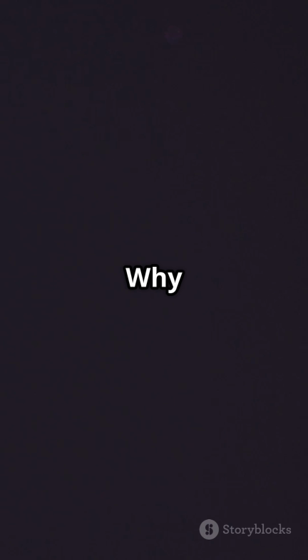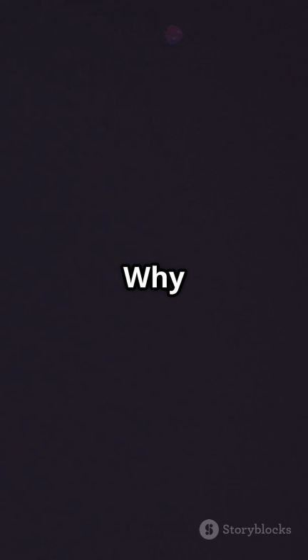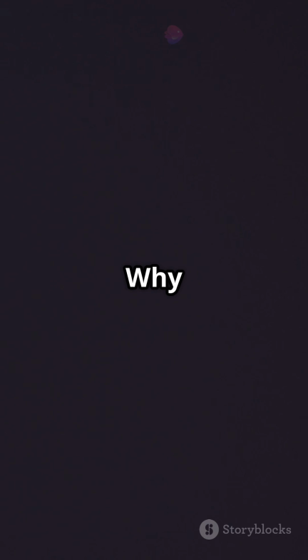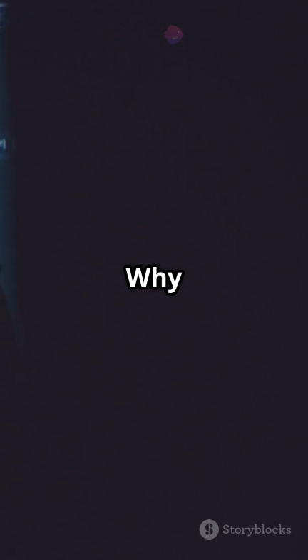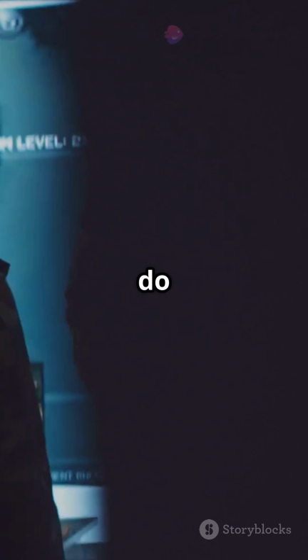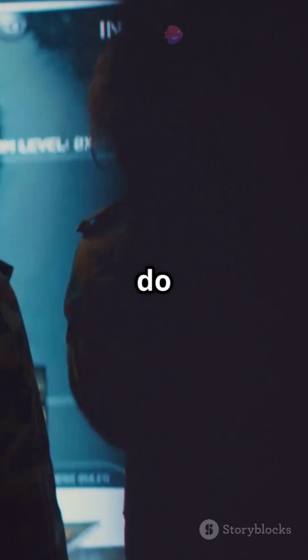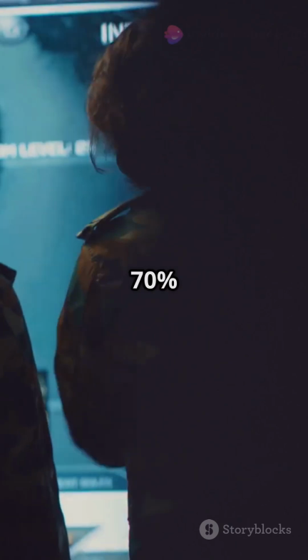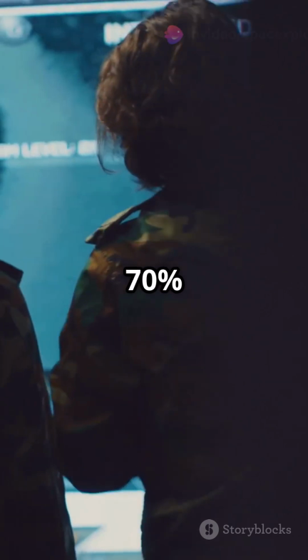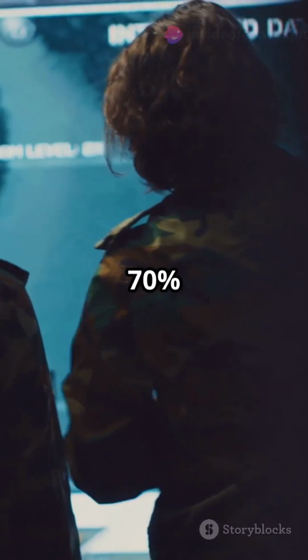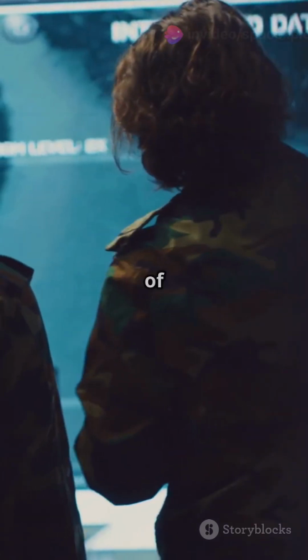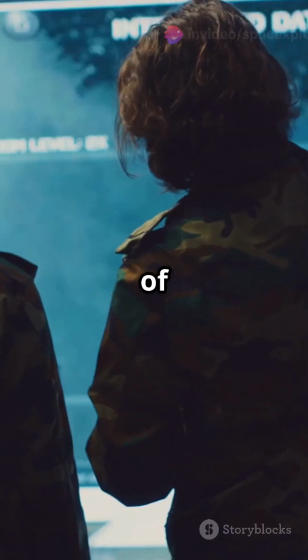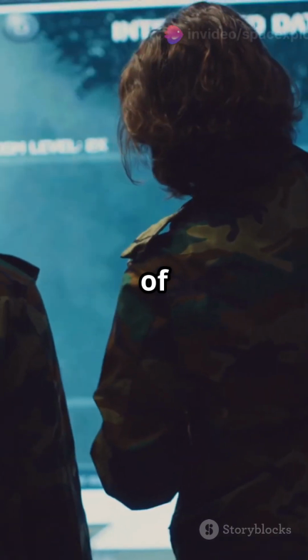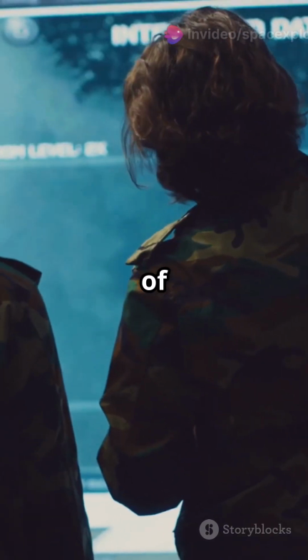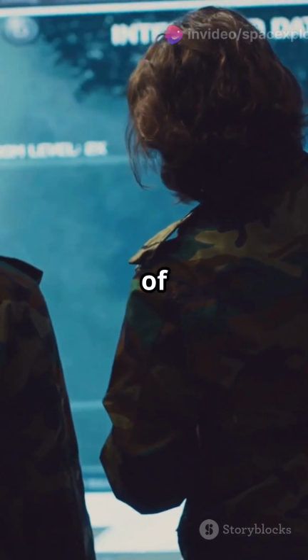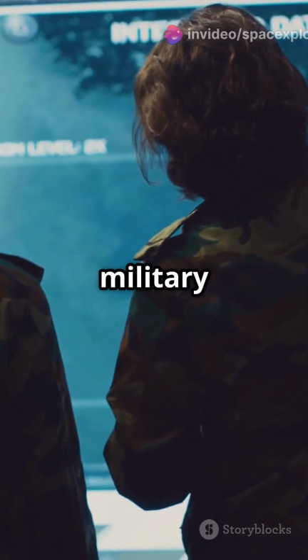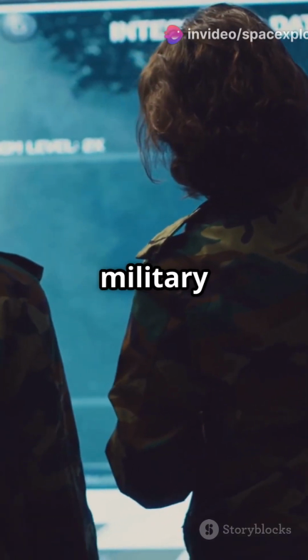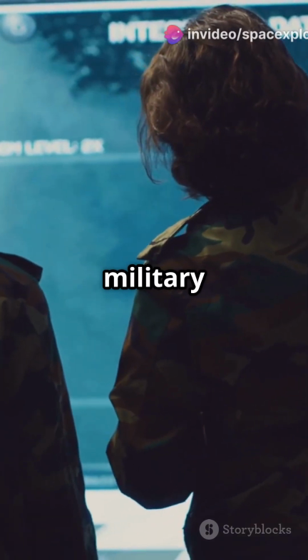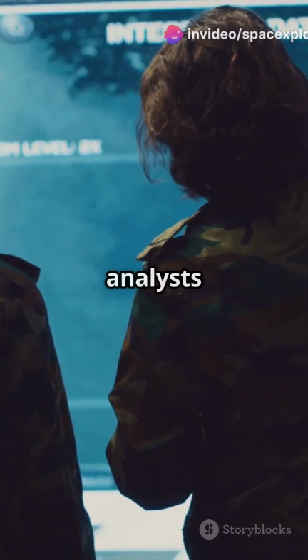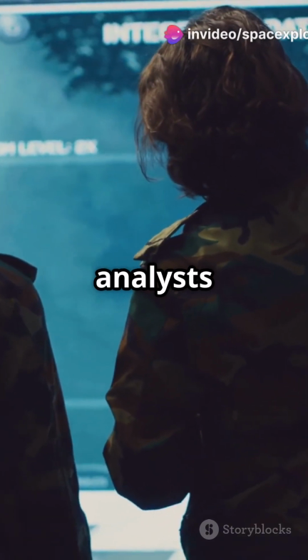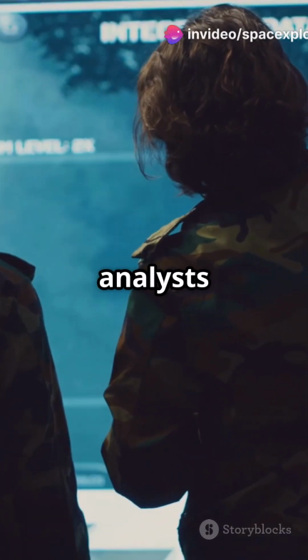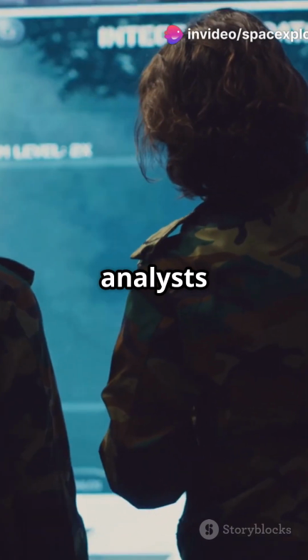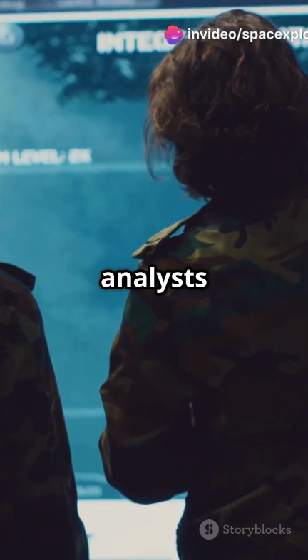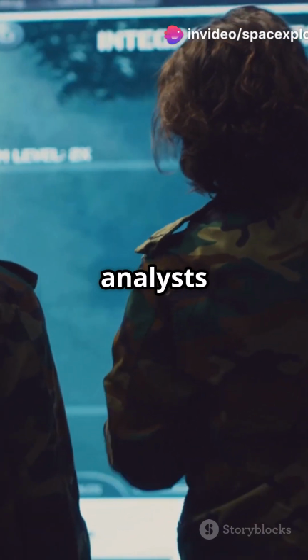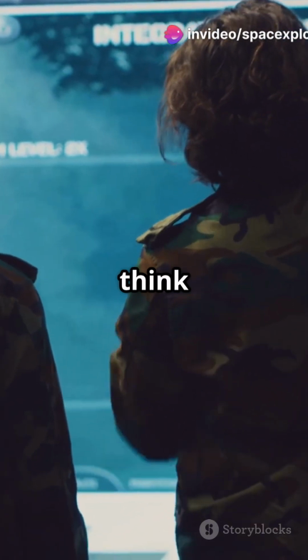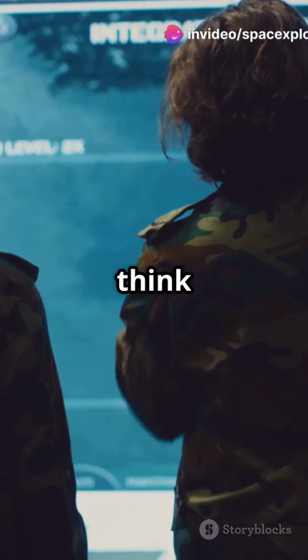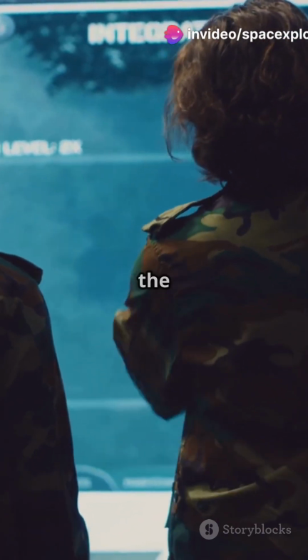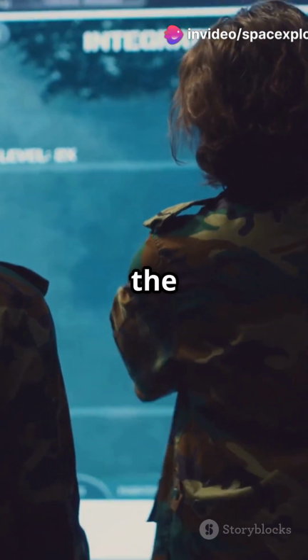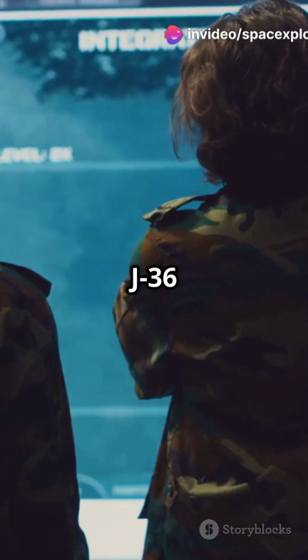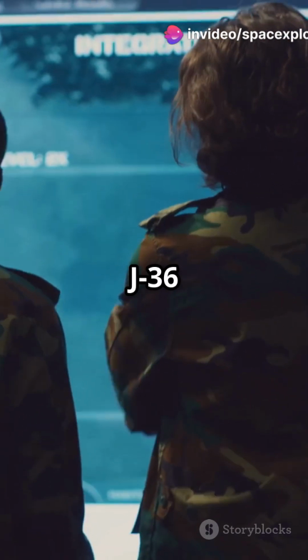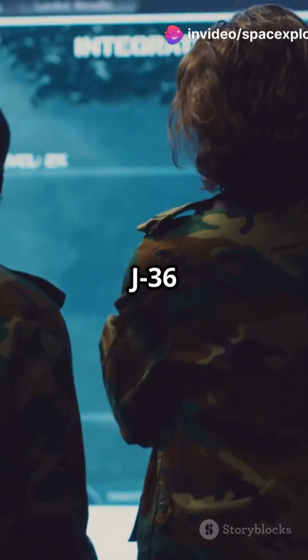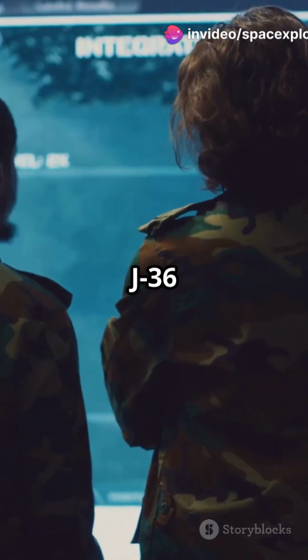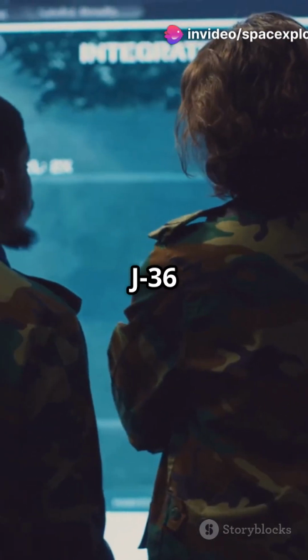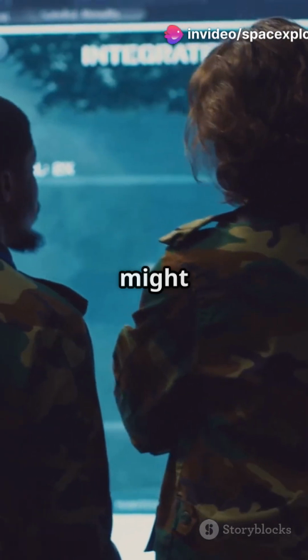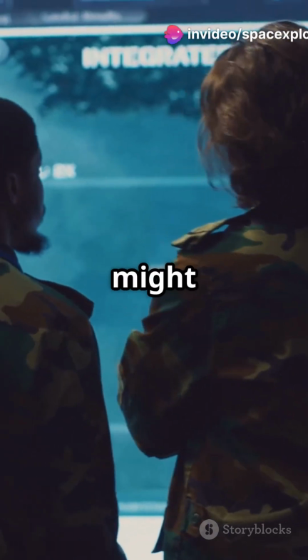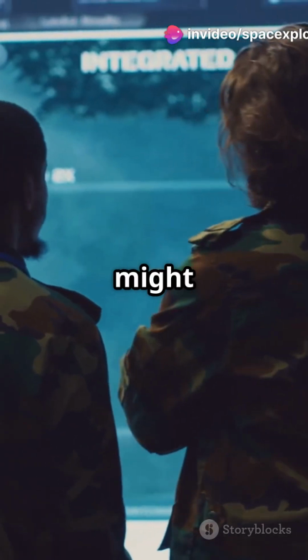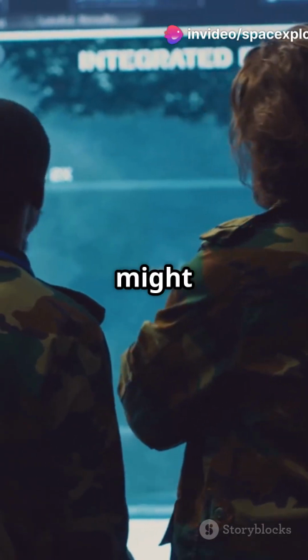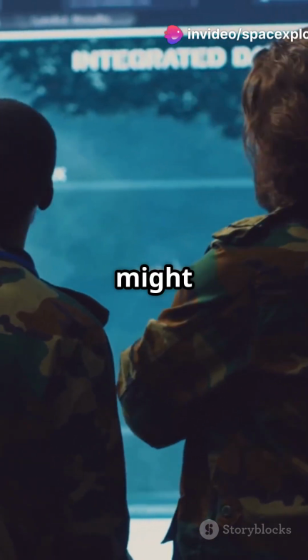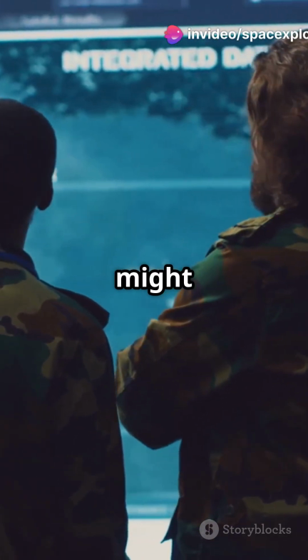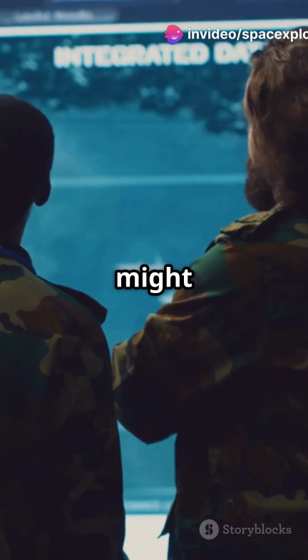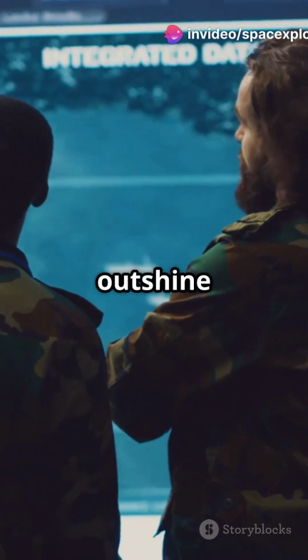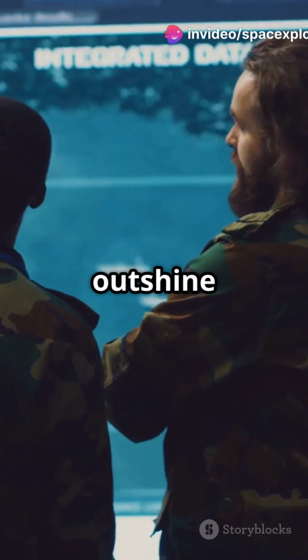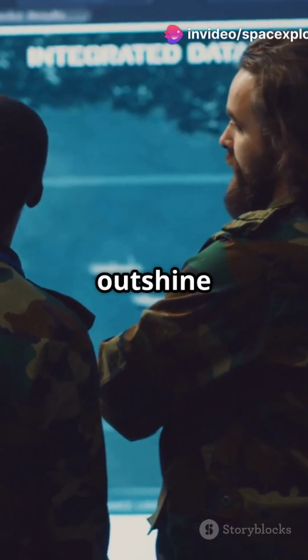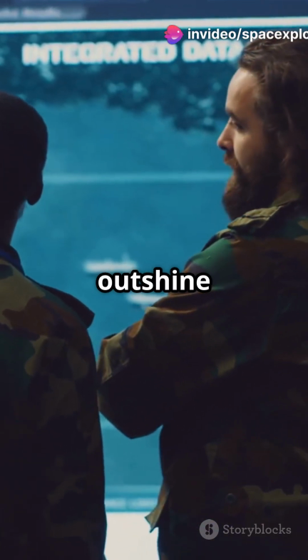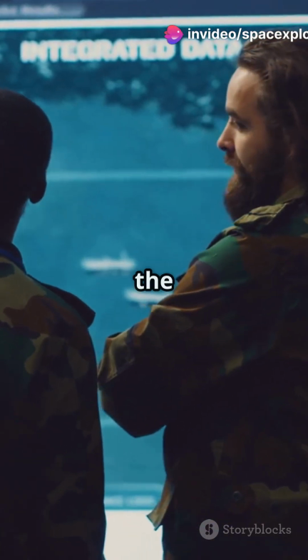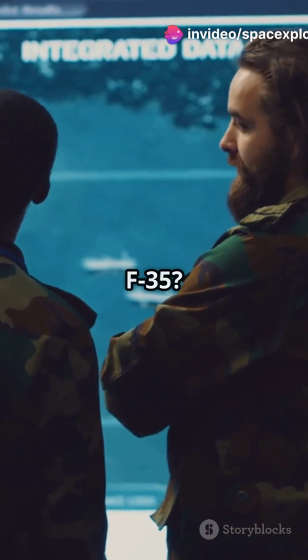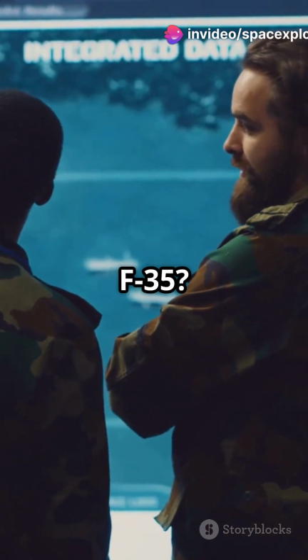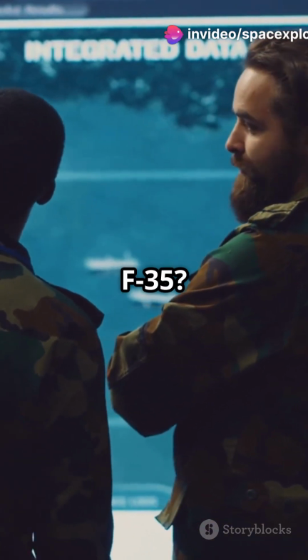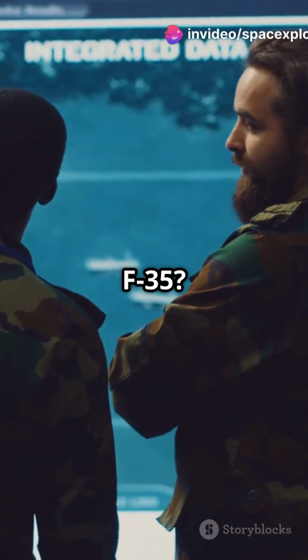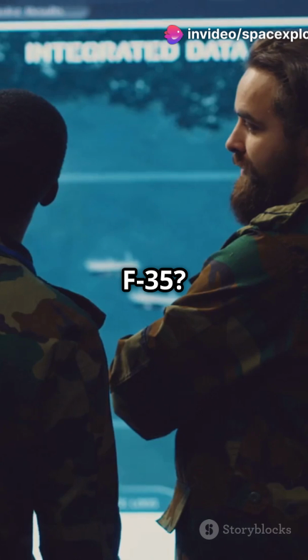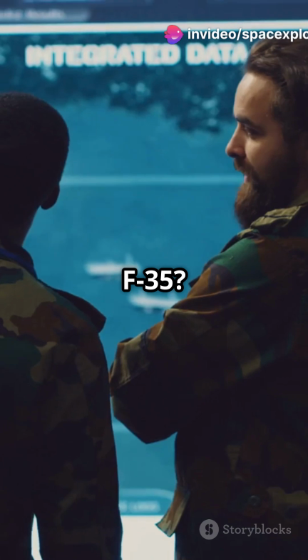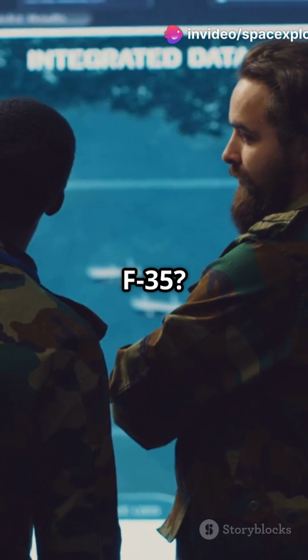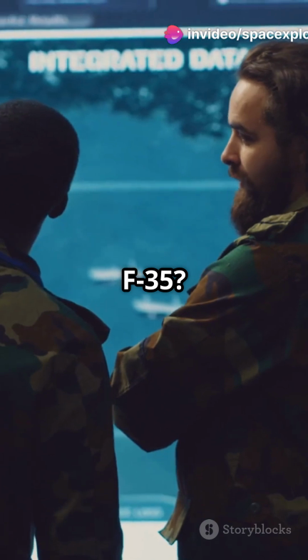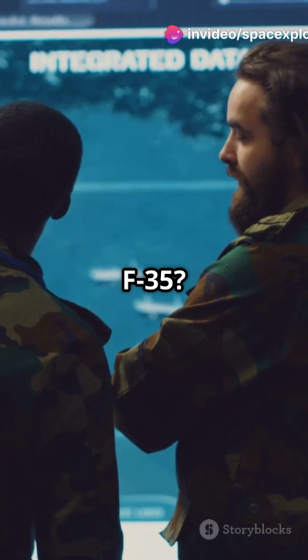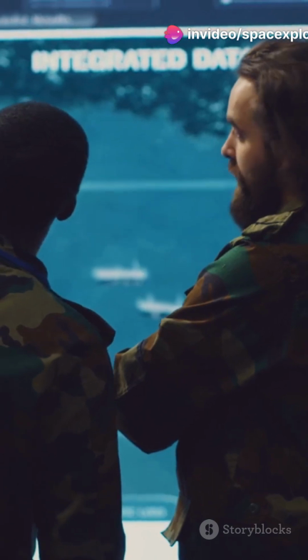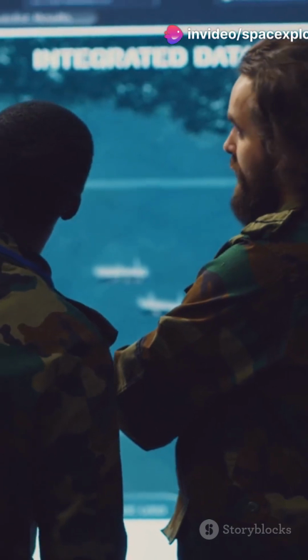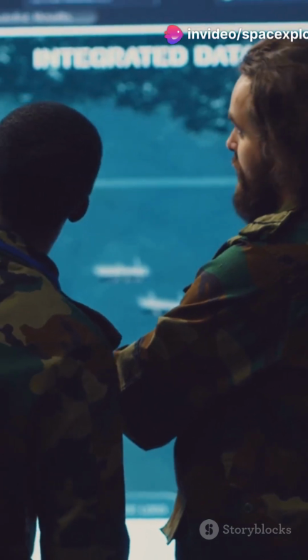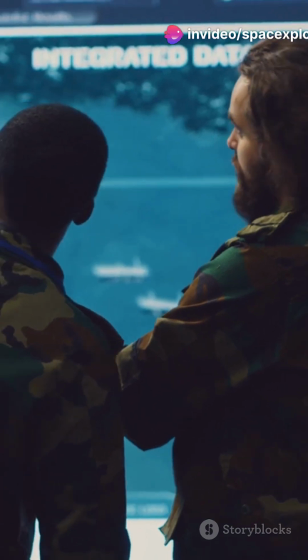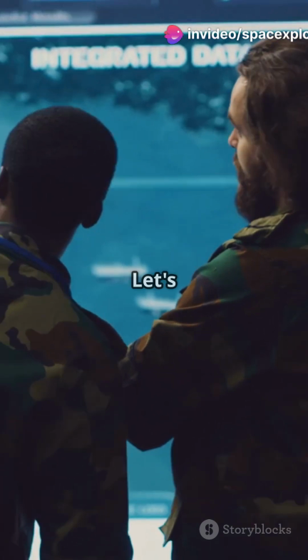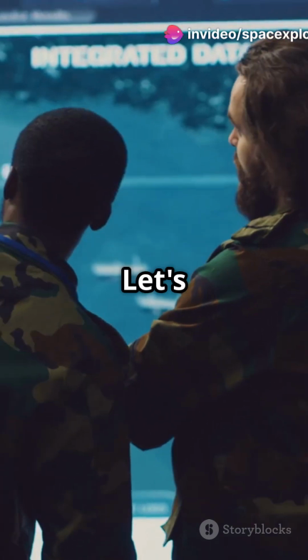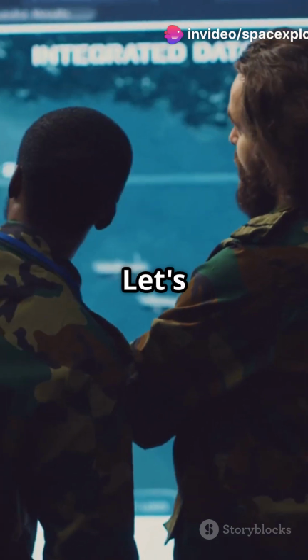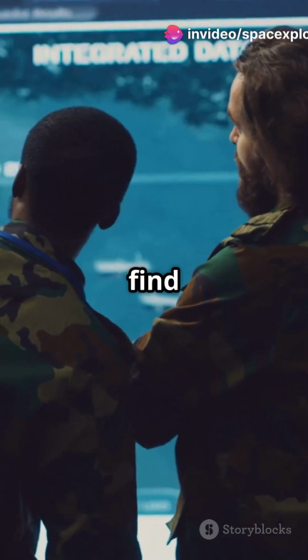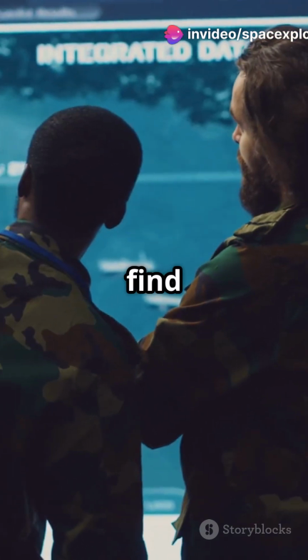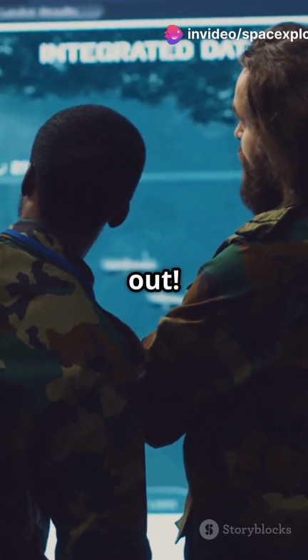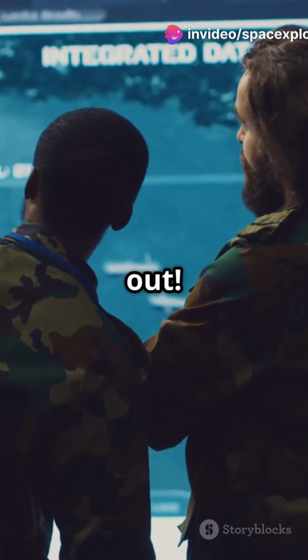Why do 70% of military analysts think the J-36 might outshine the F-35? Let's find out.